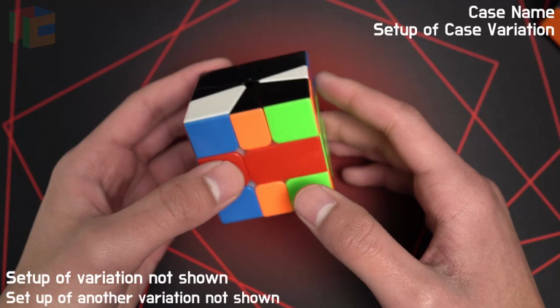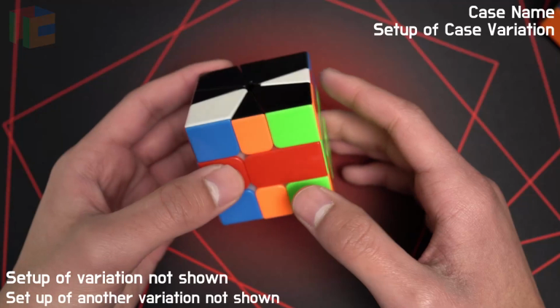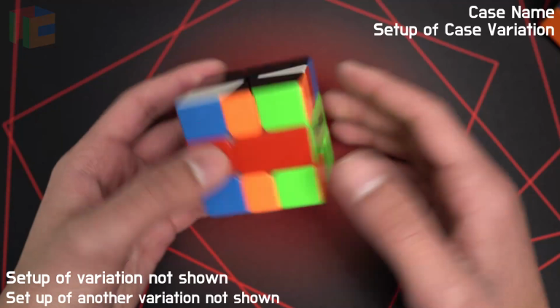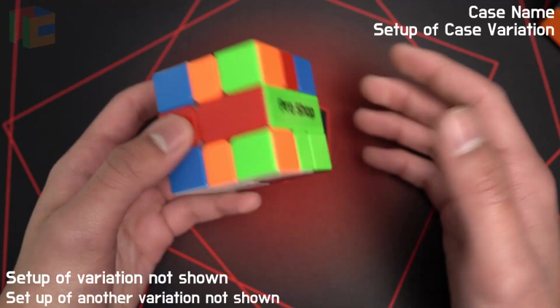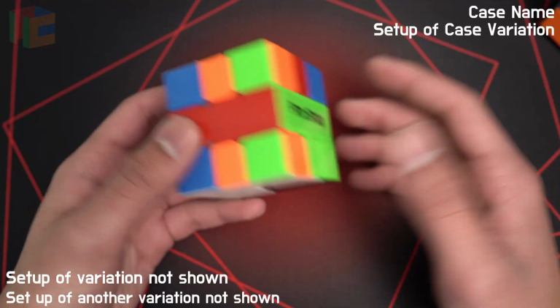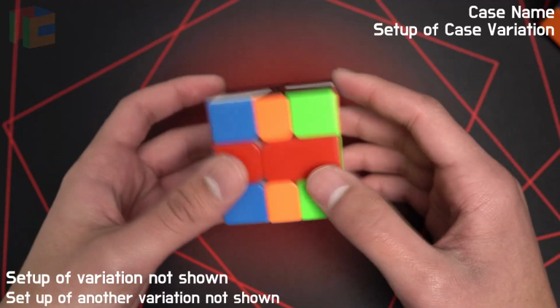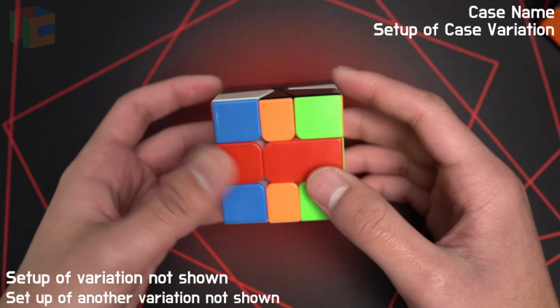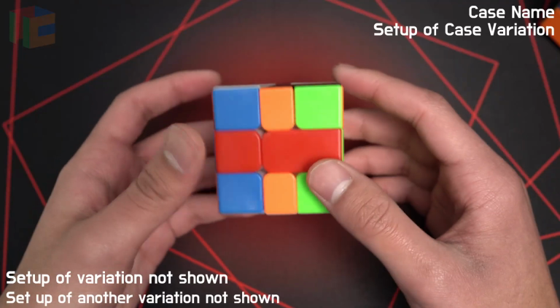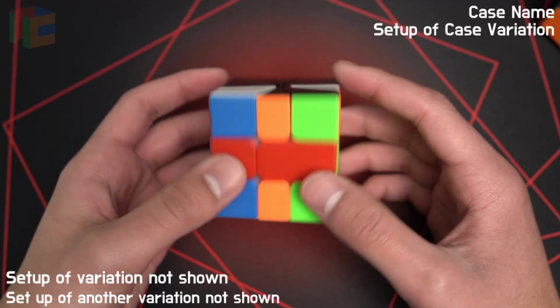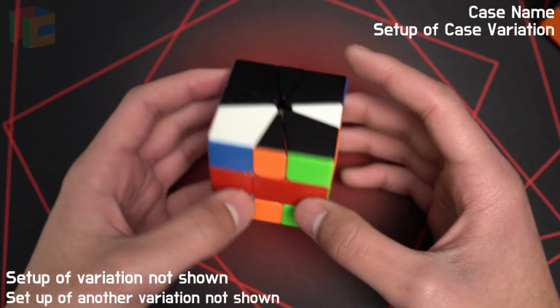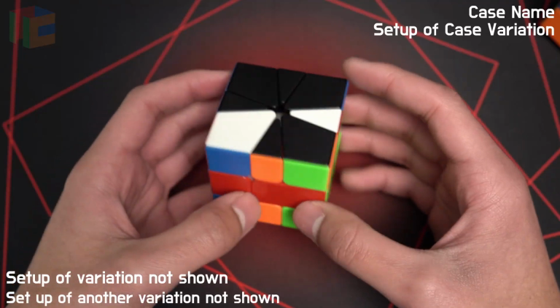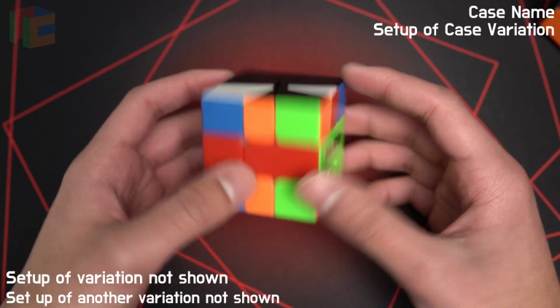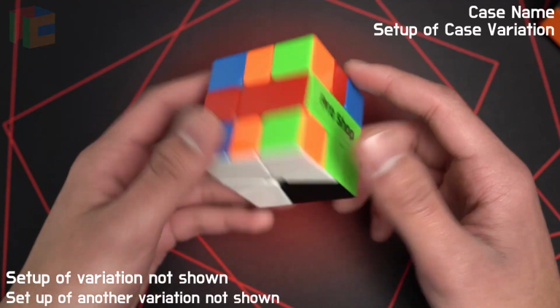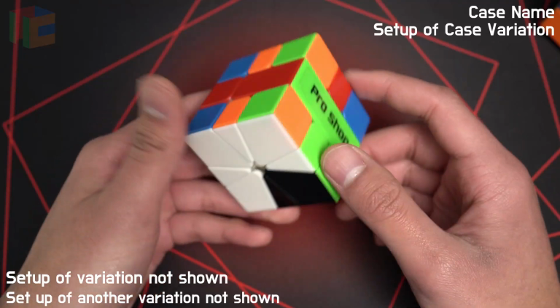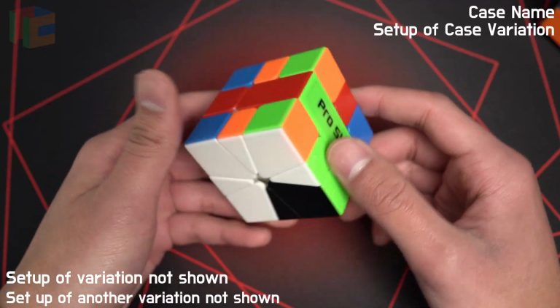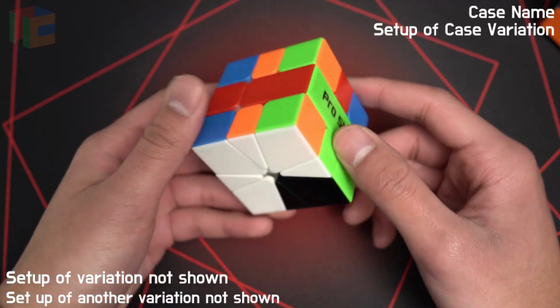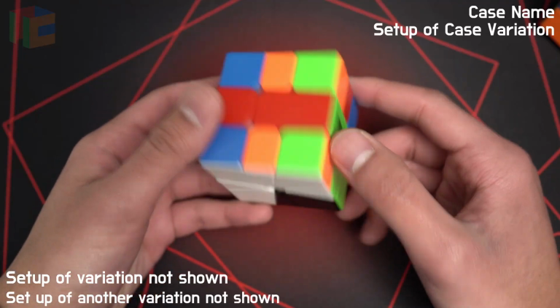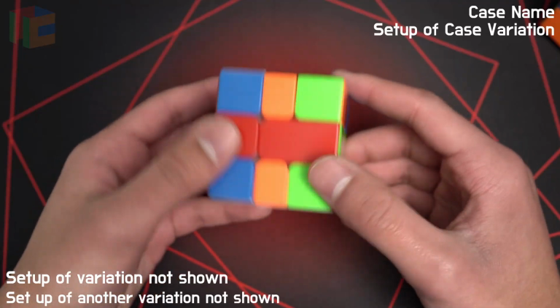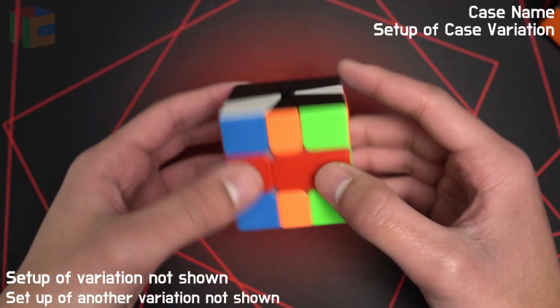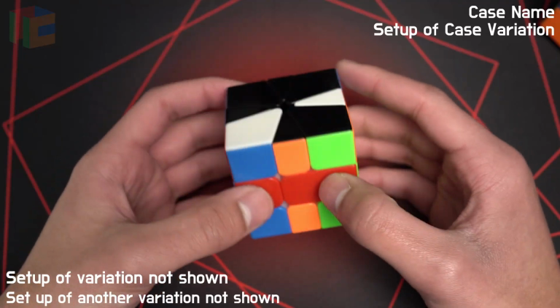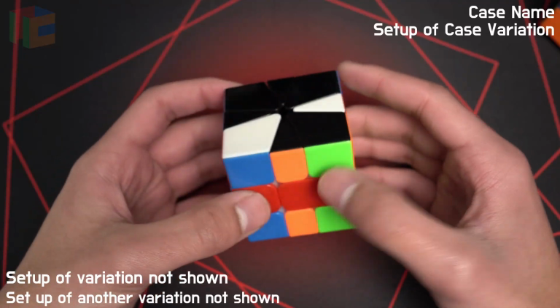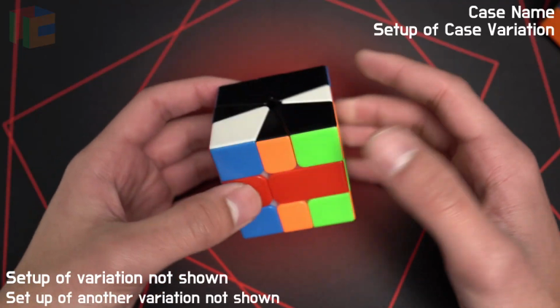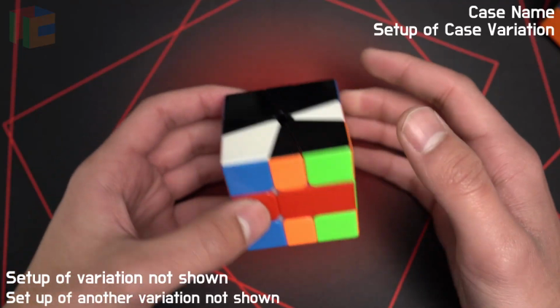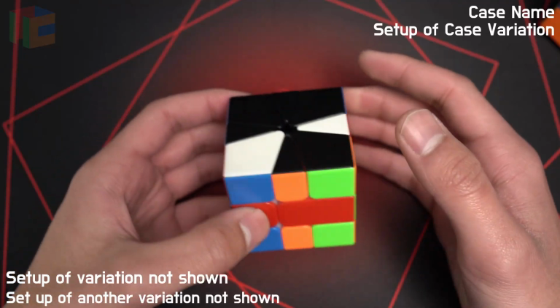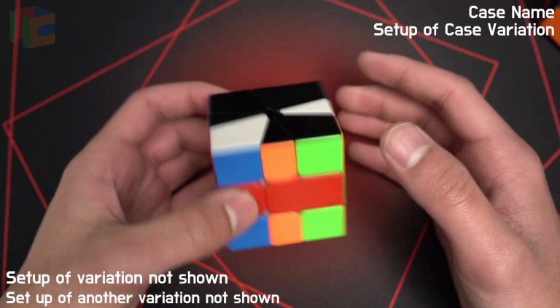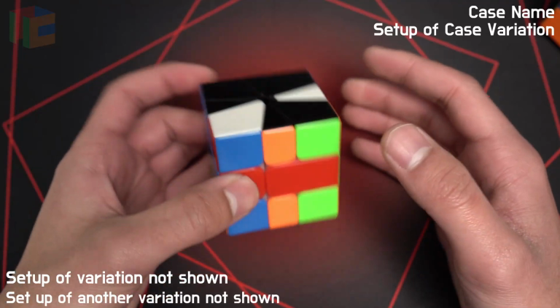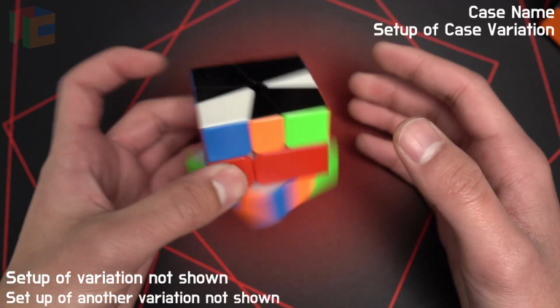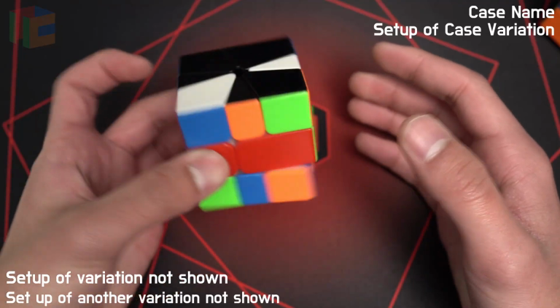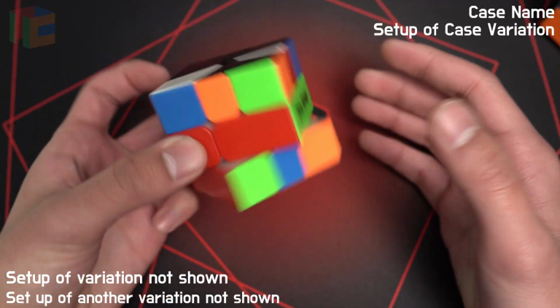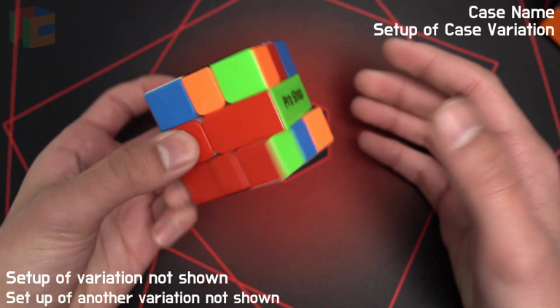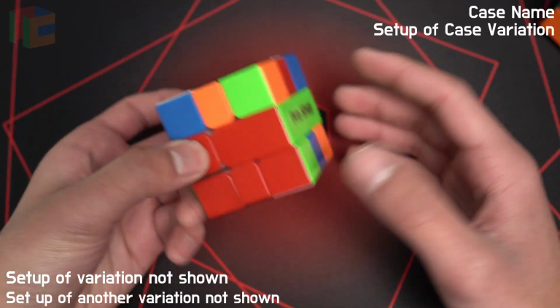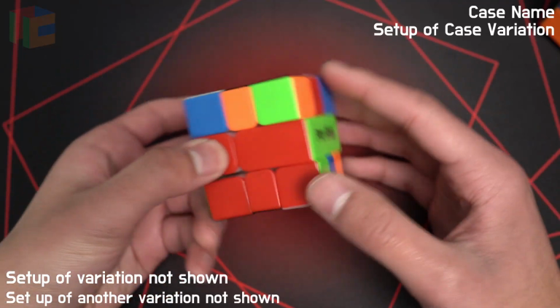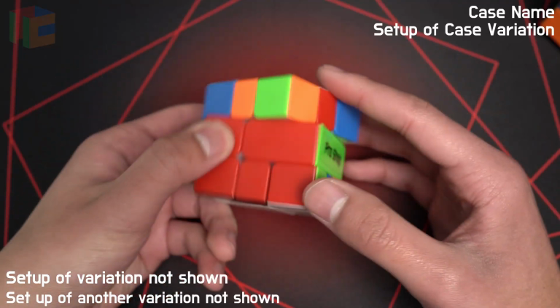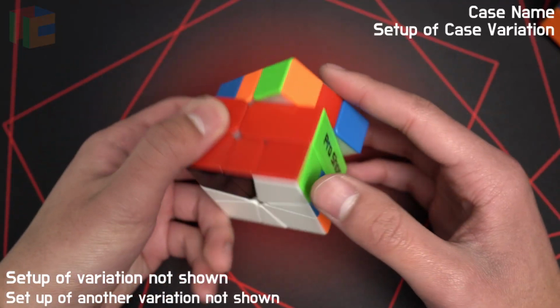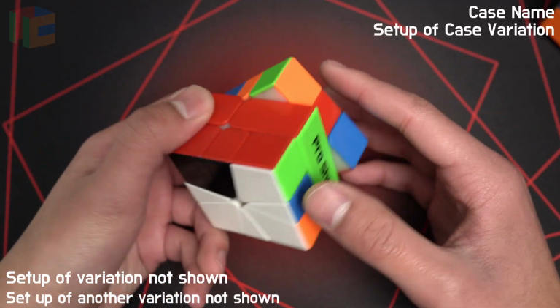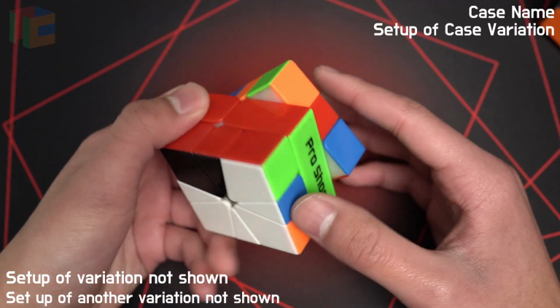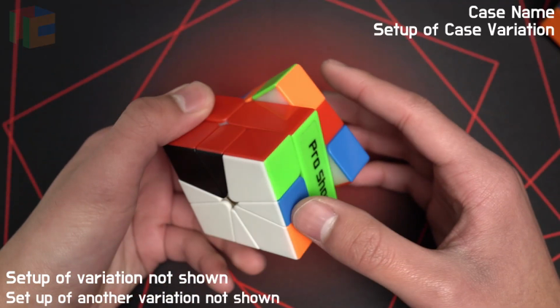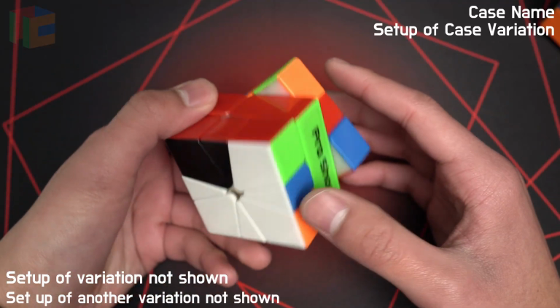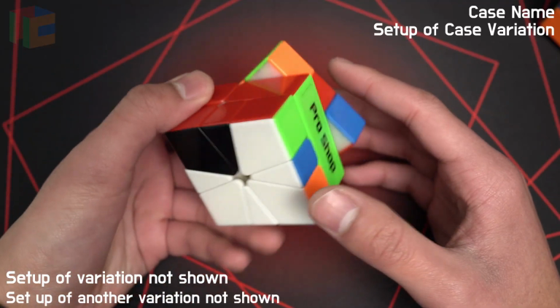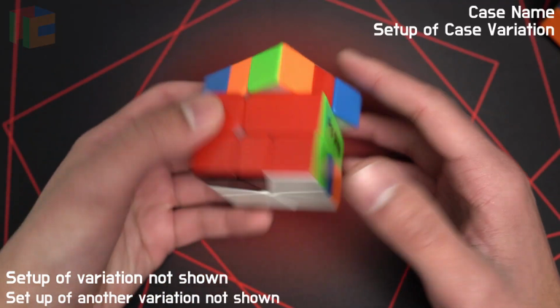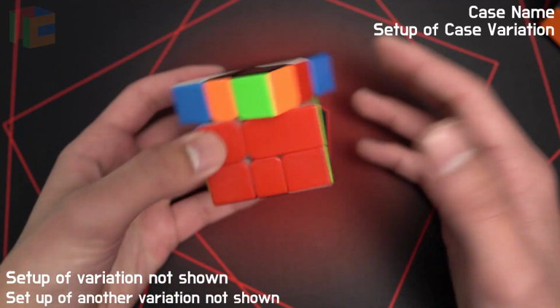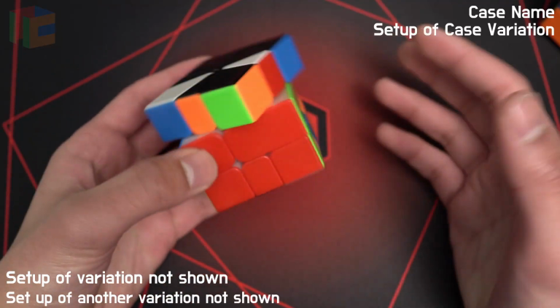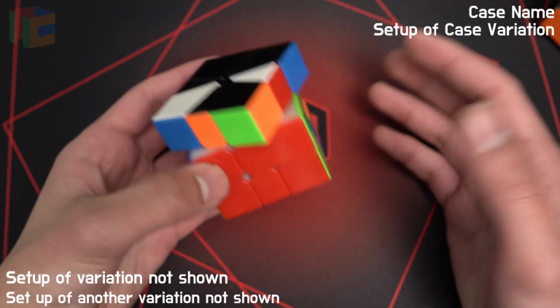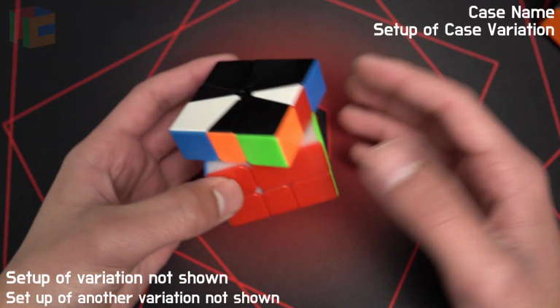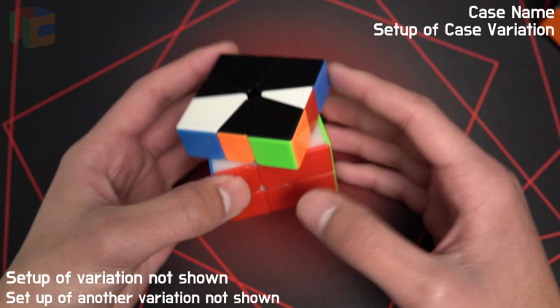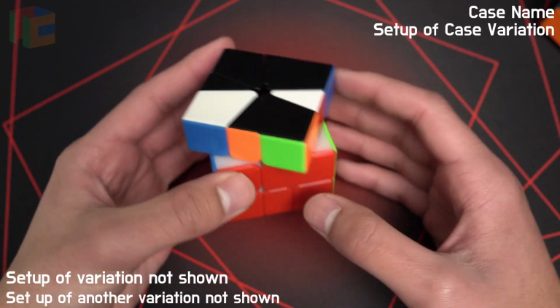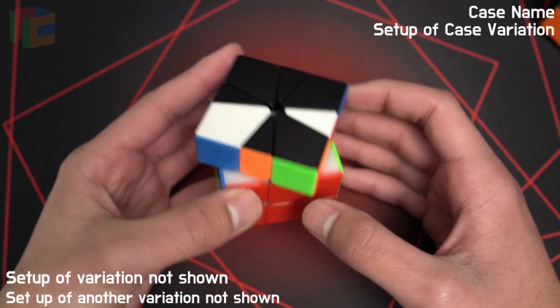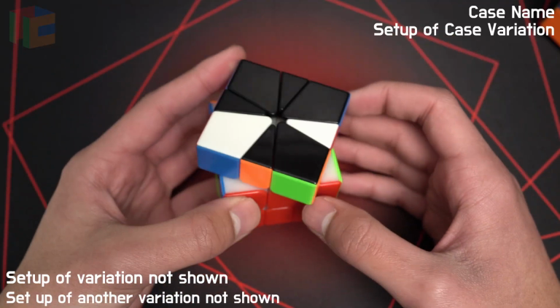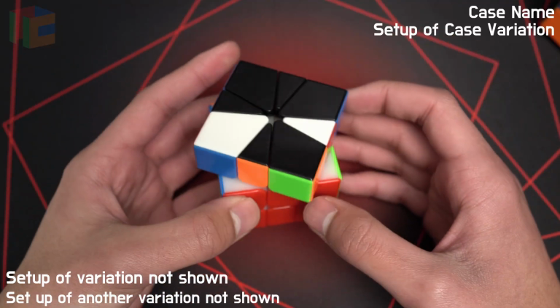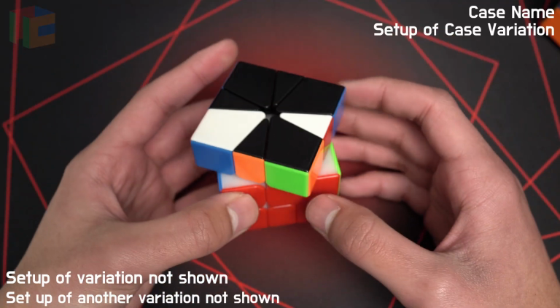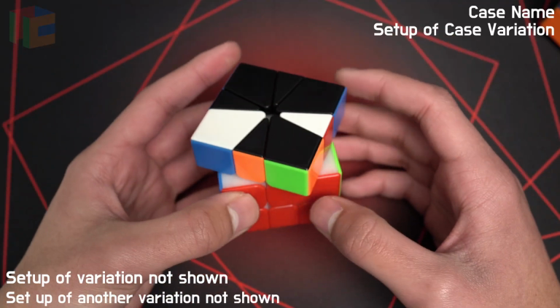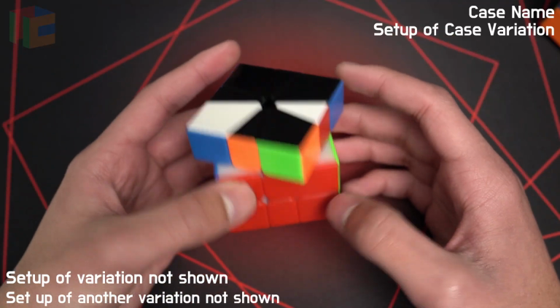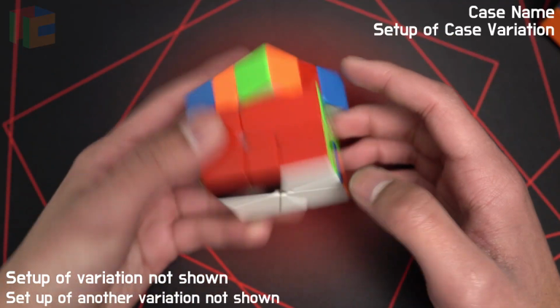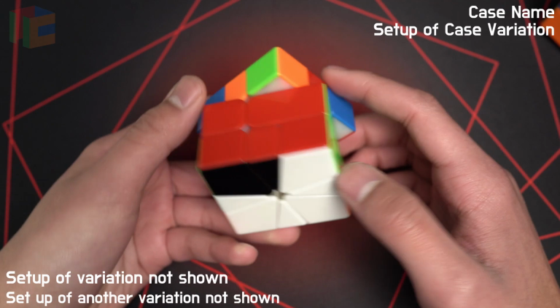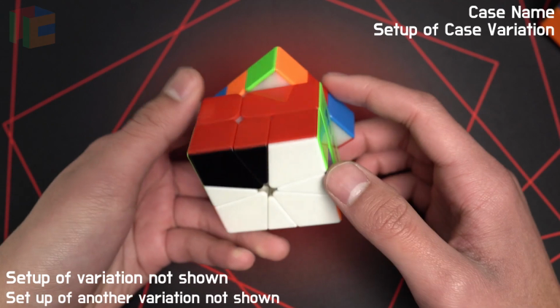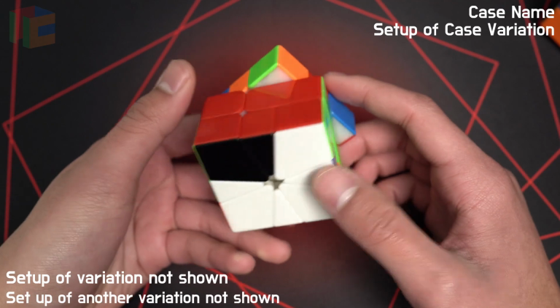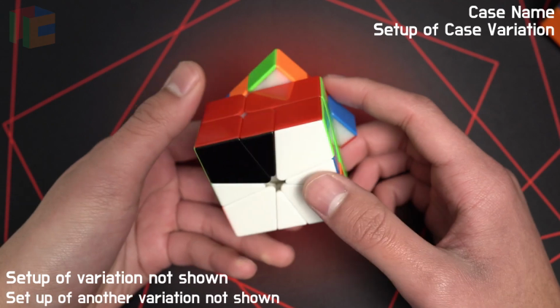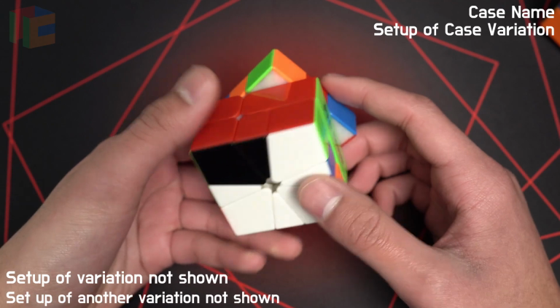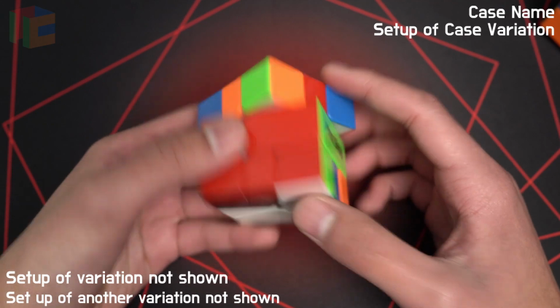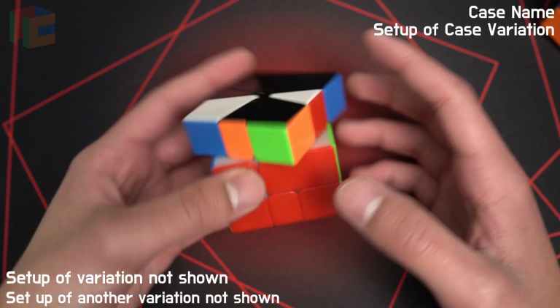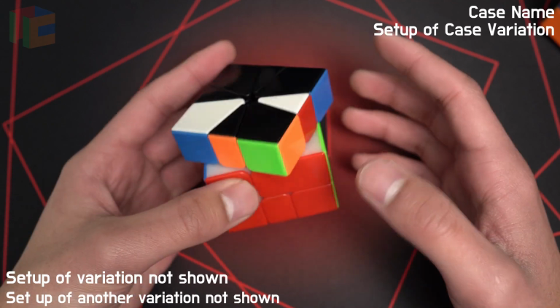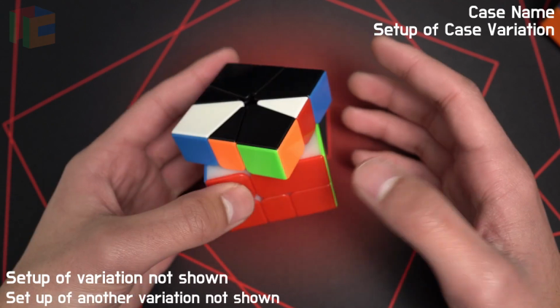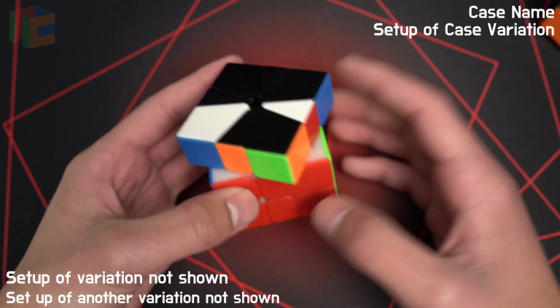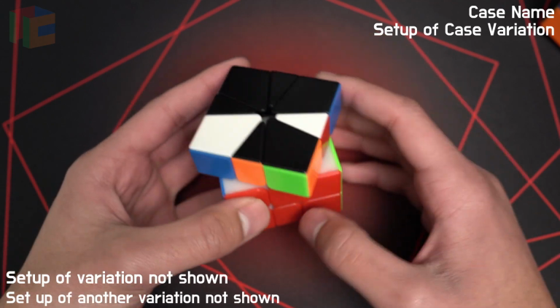There are 13 3-slice OBLs, and unlike the 1 and 2 slicers, most of these are going to be new to you.